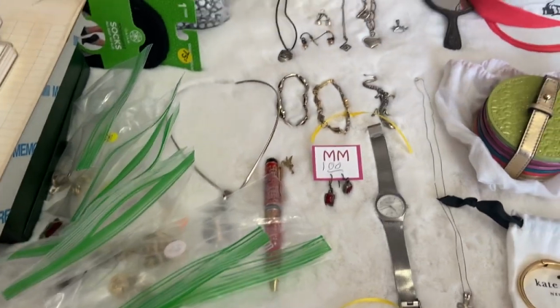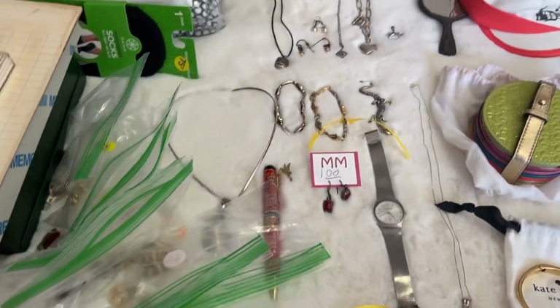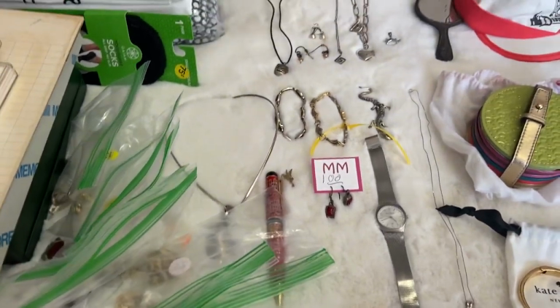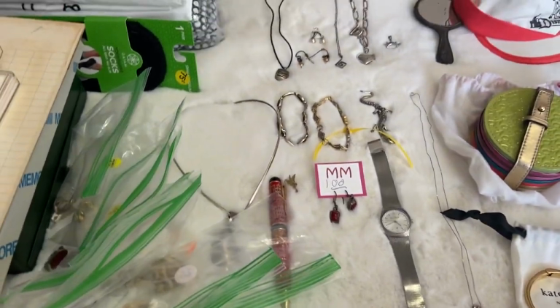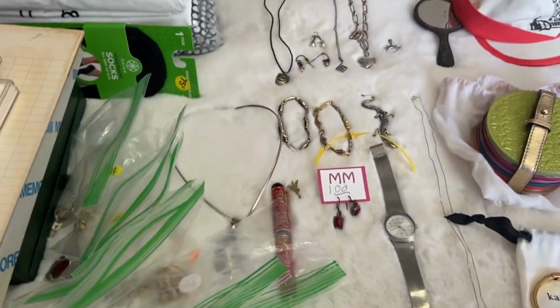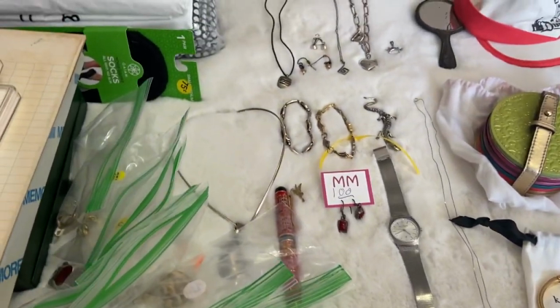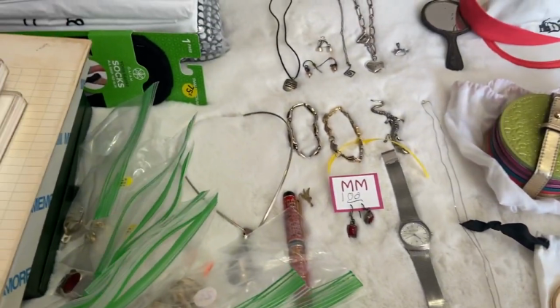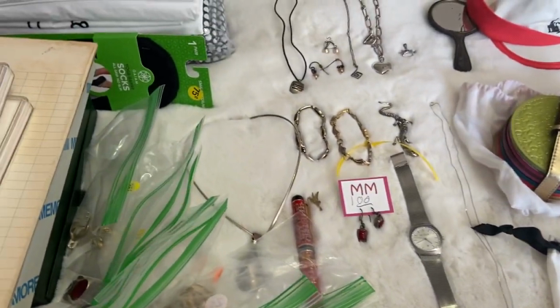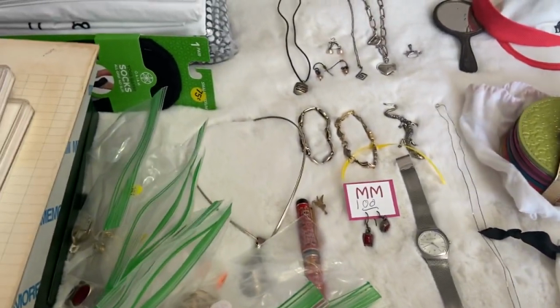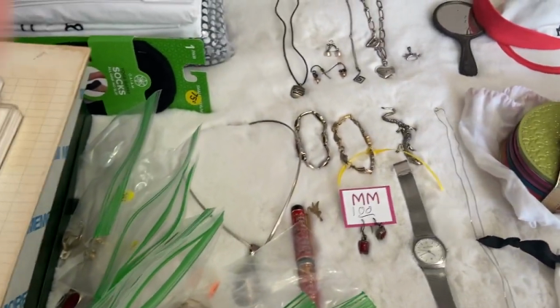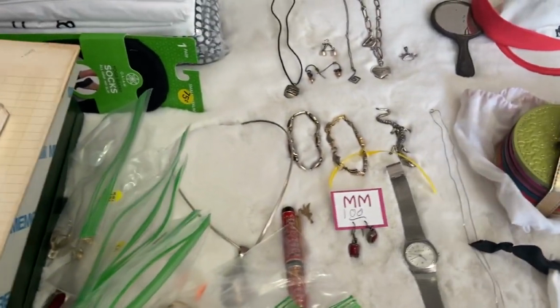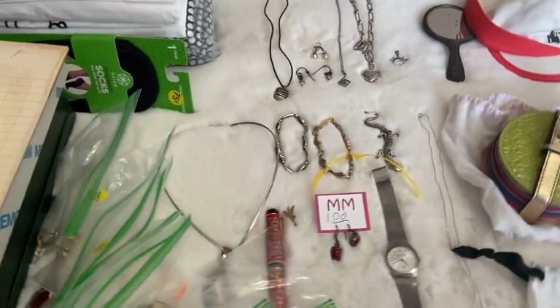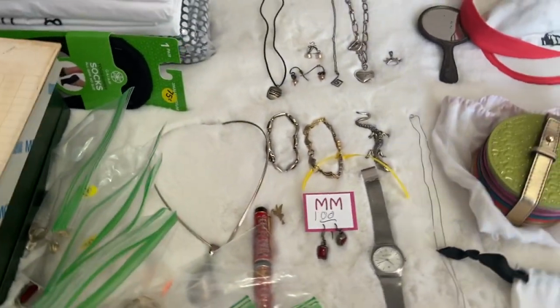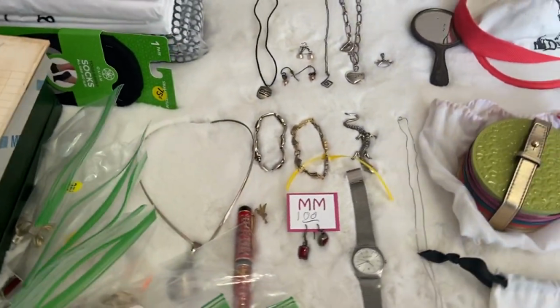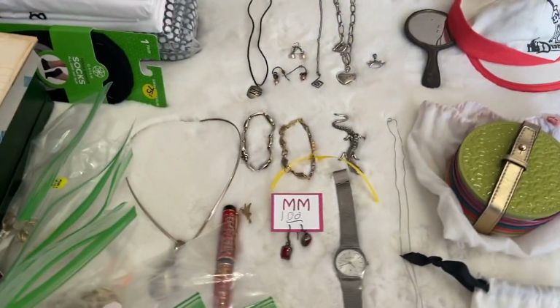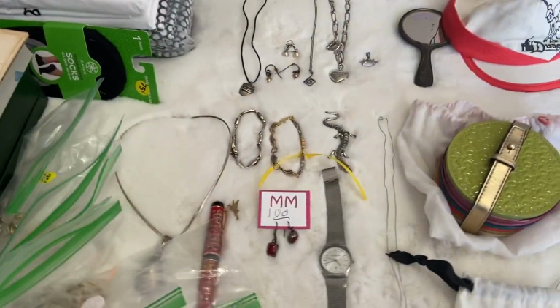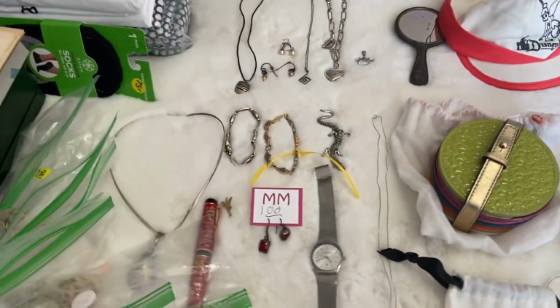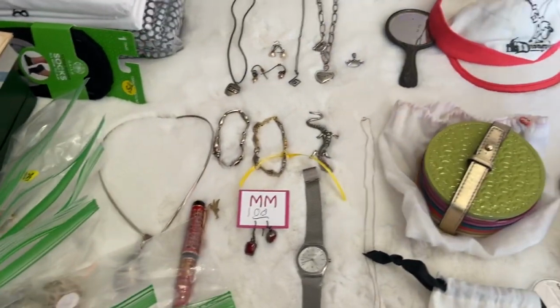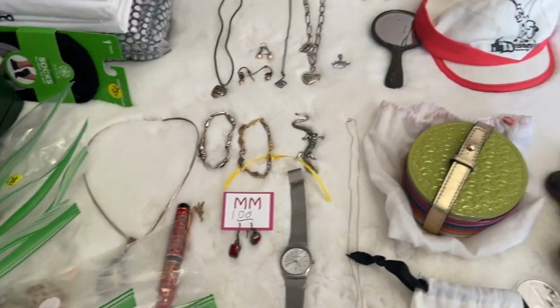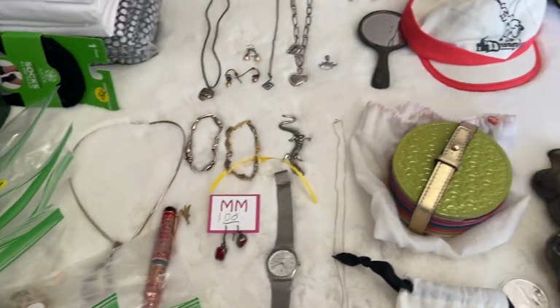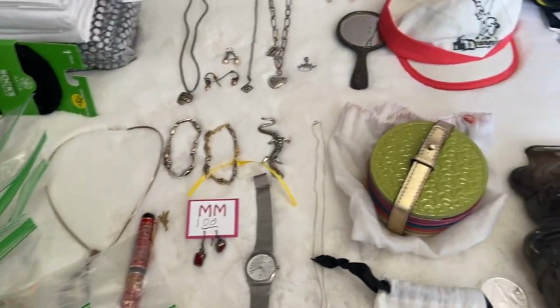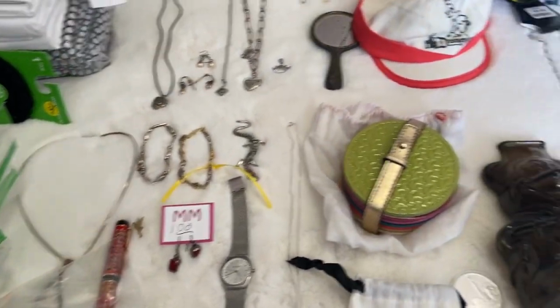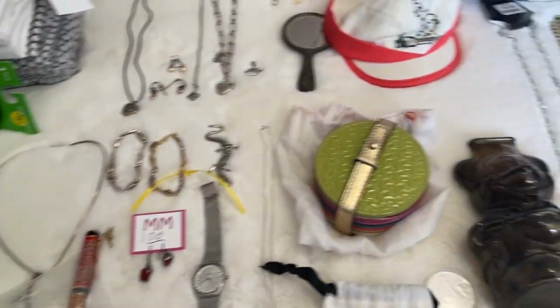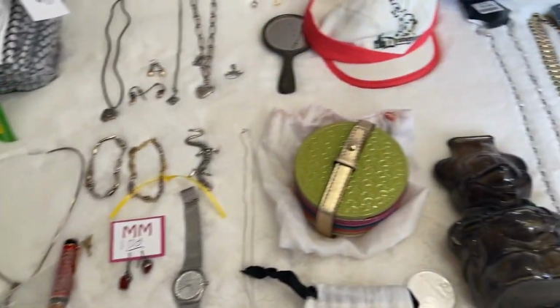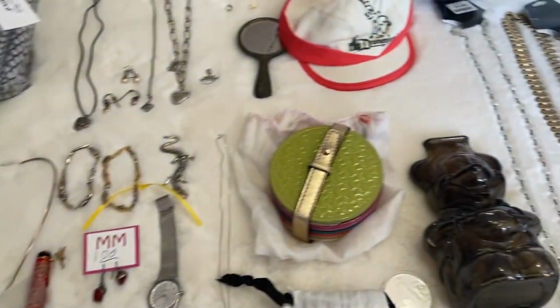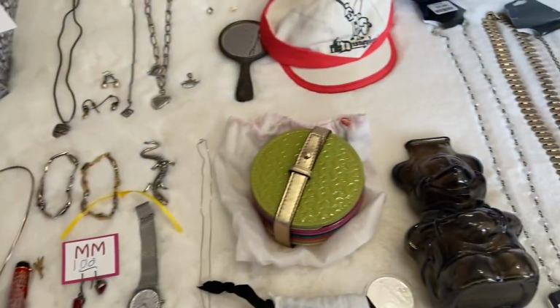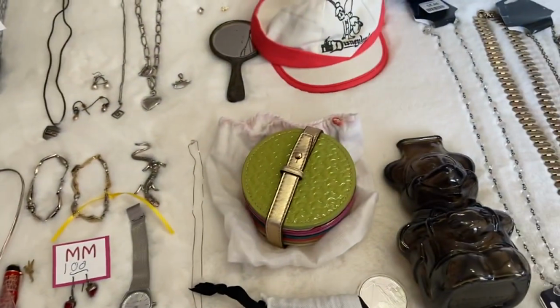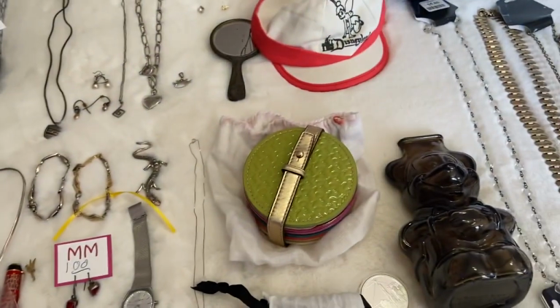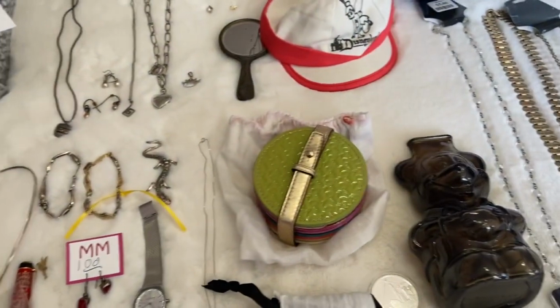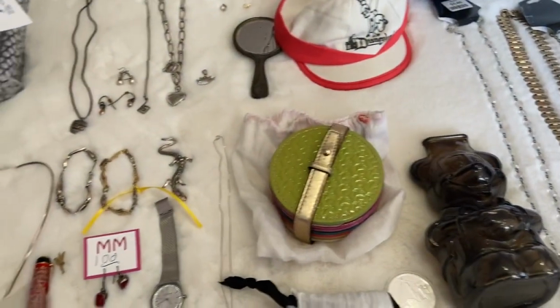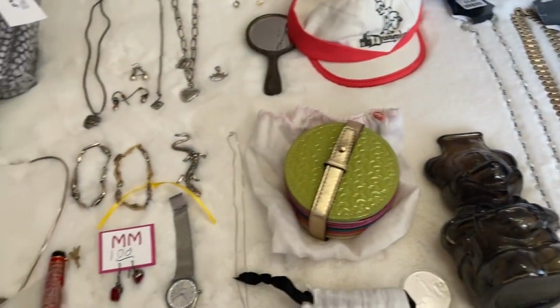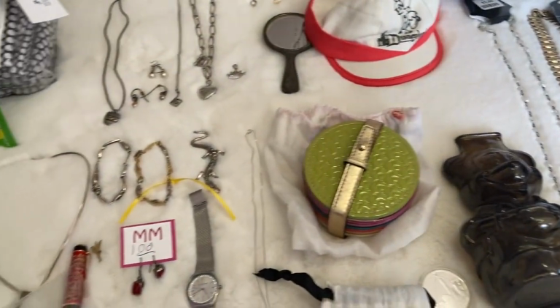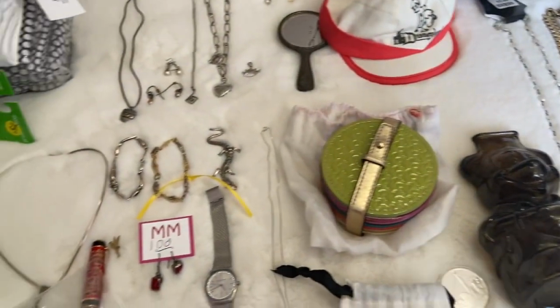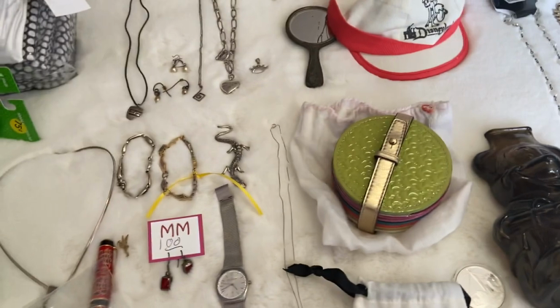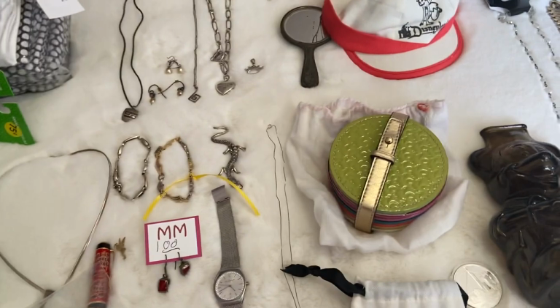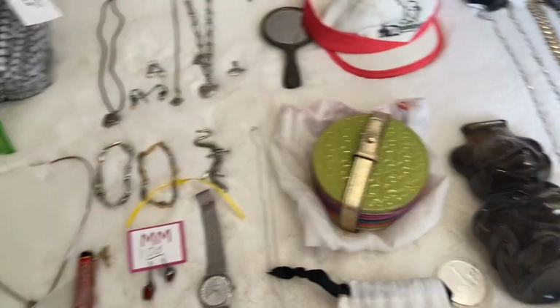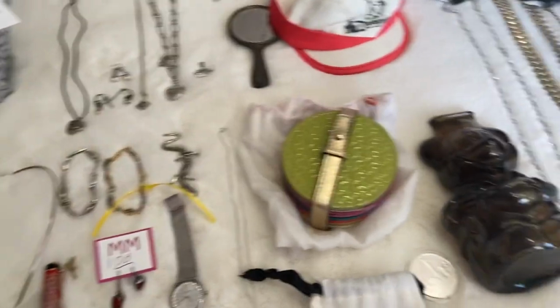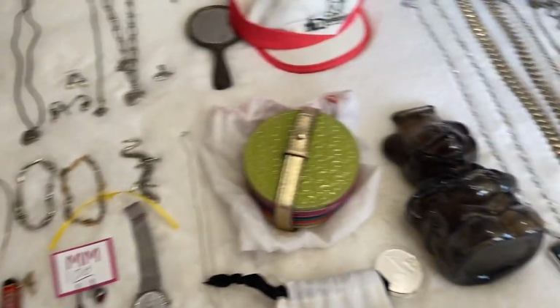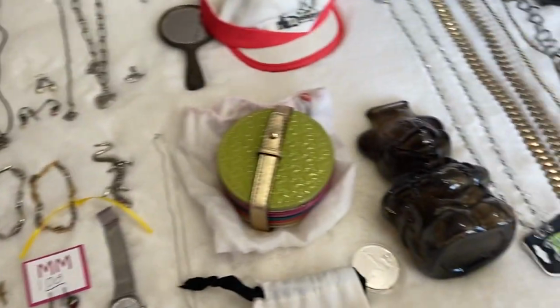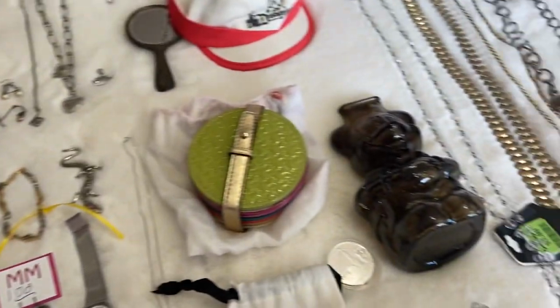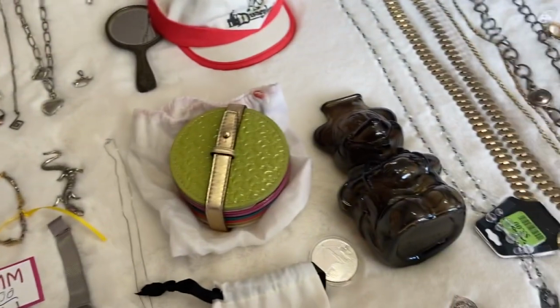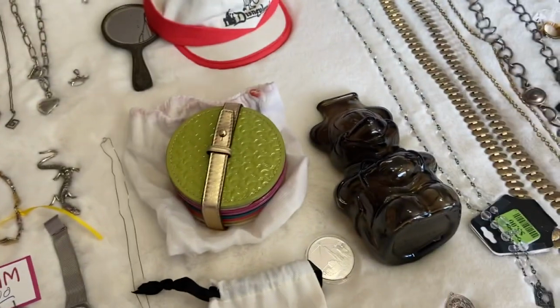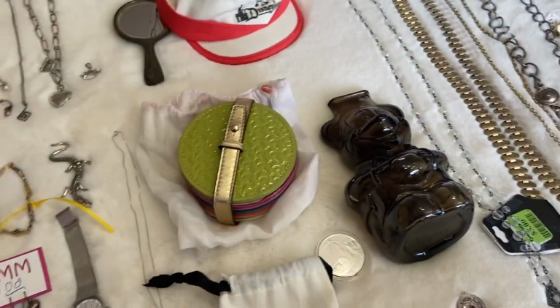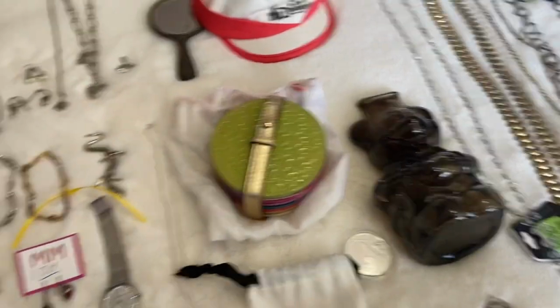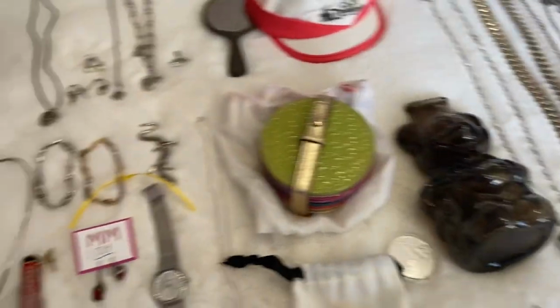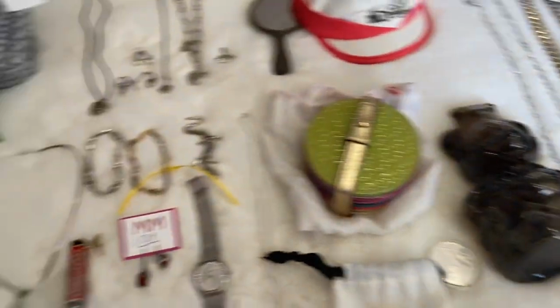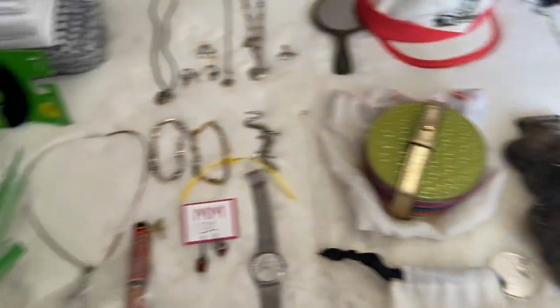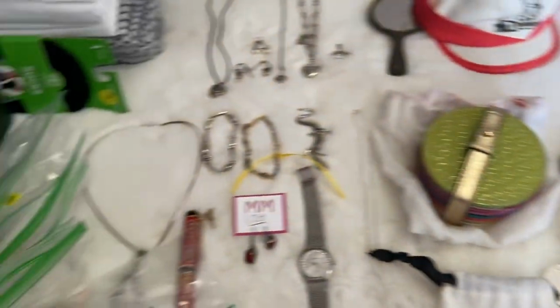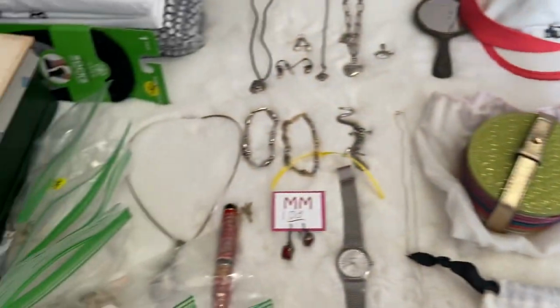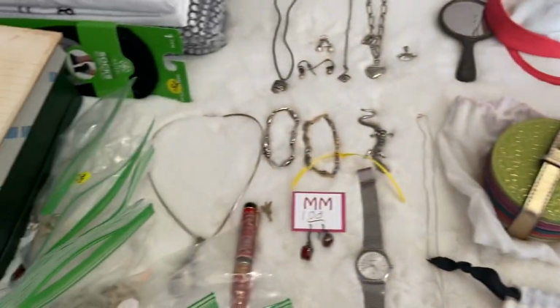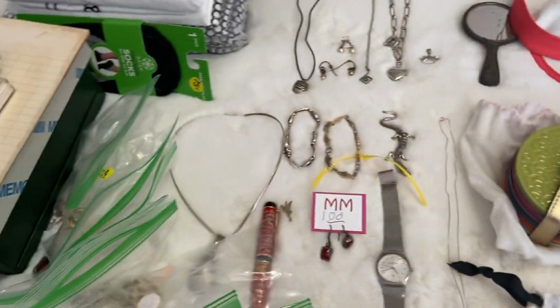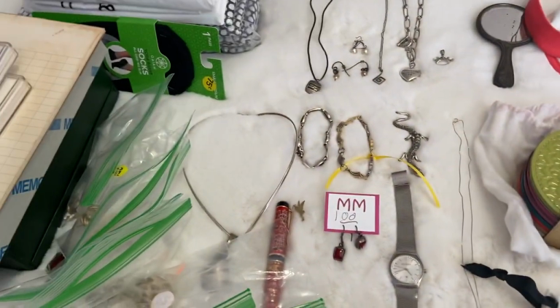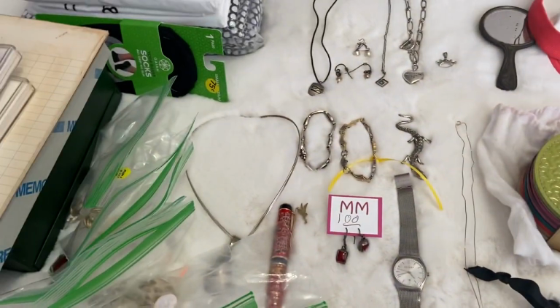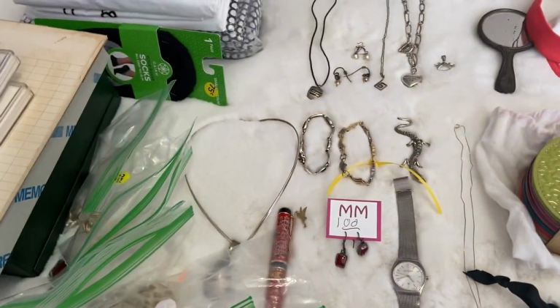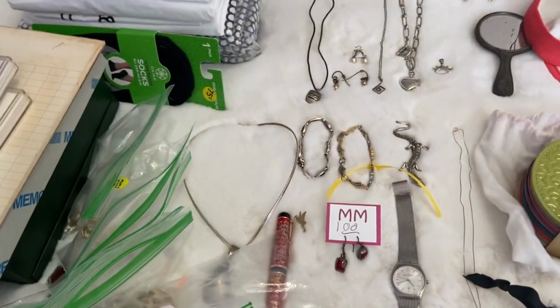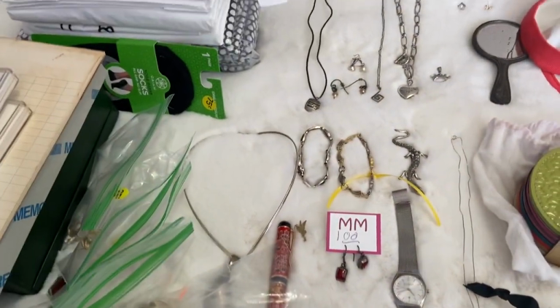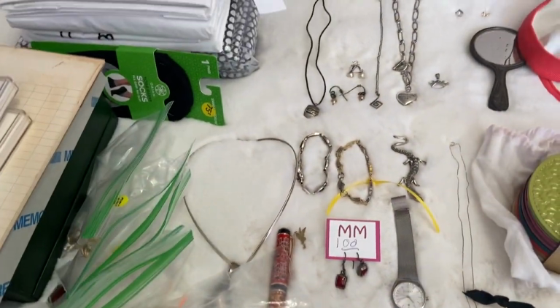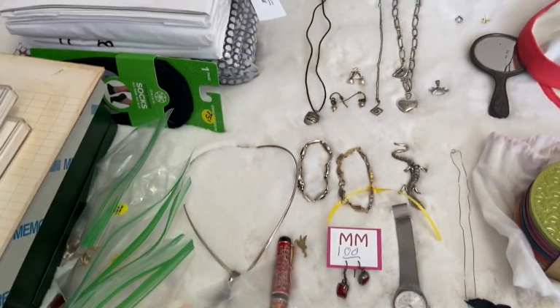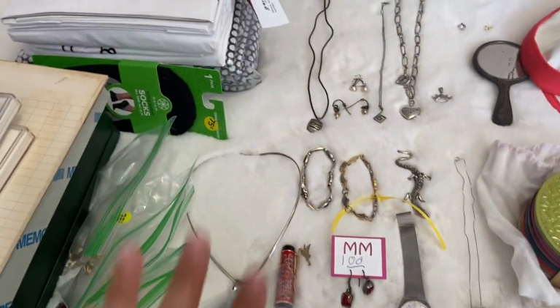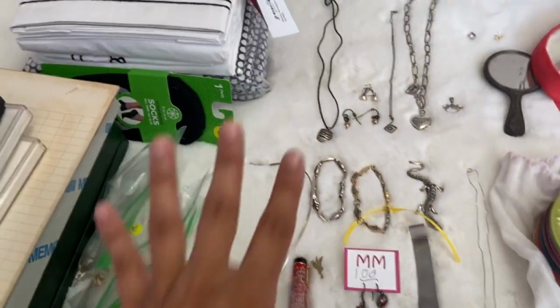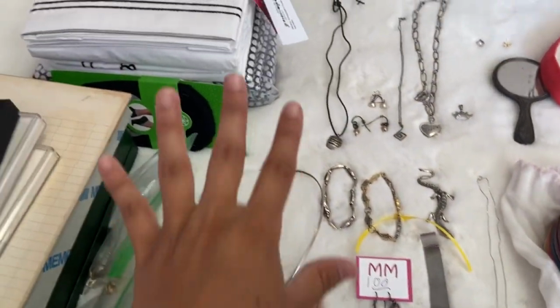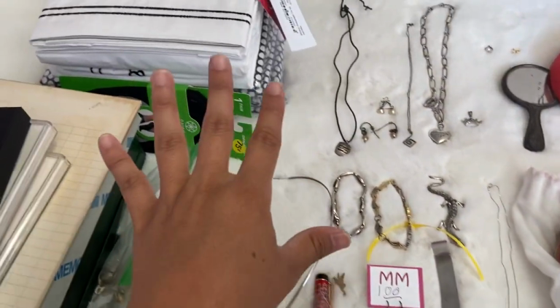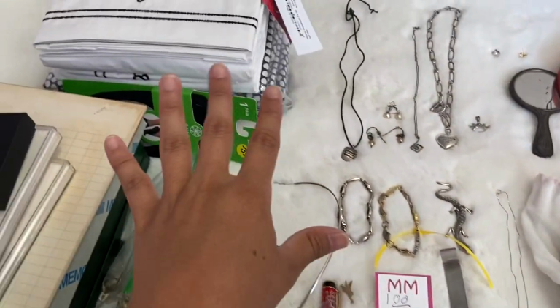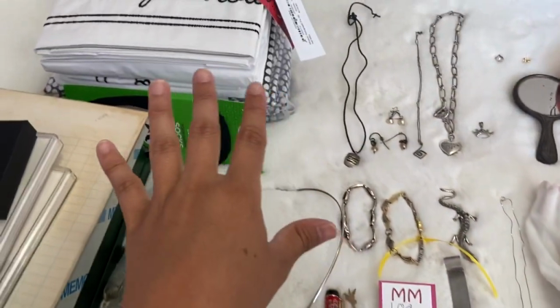Hi guys, this is Sweet Paws Thrift, and with my next thrifting haul, I have a little bit to show you today. So I'm going to go ahead and get started.